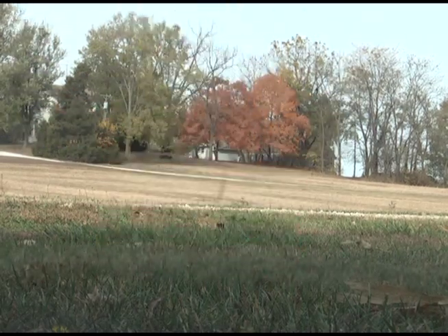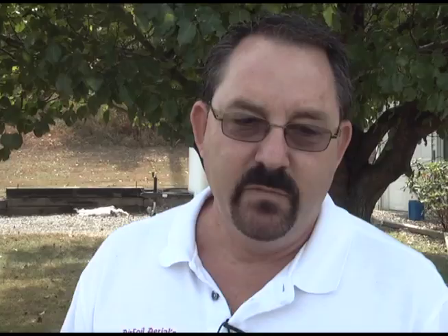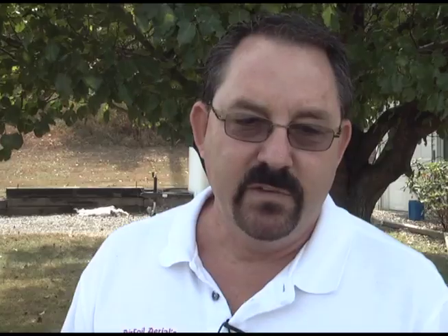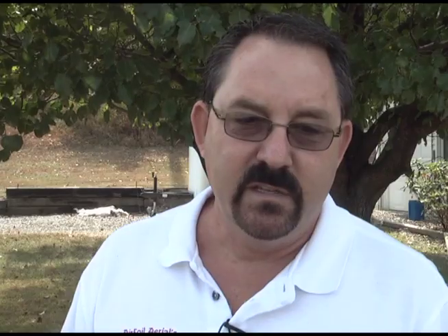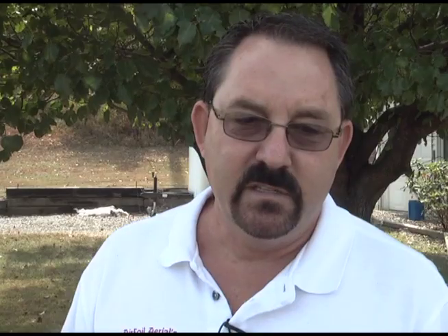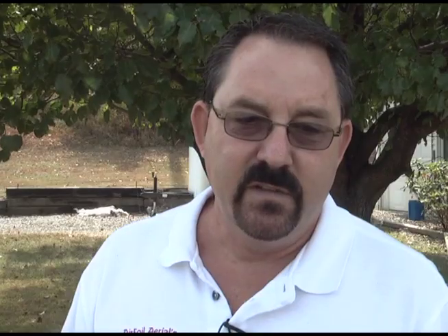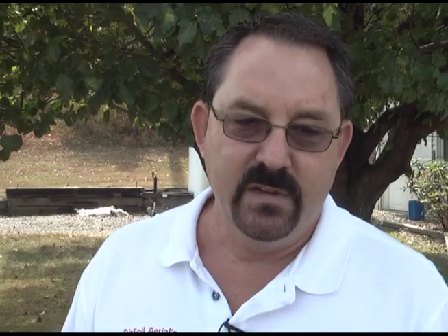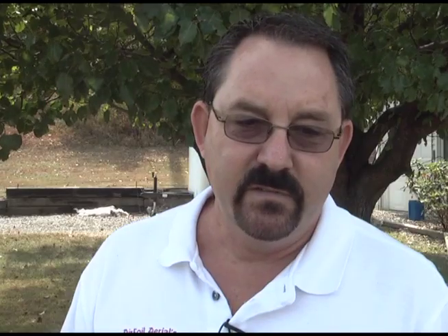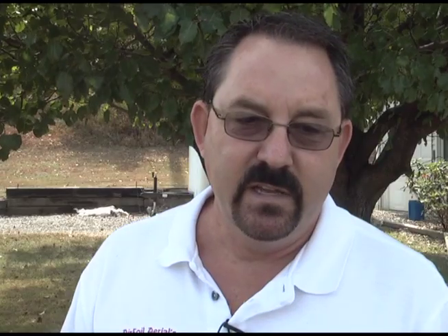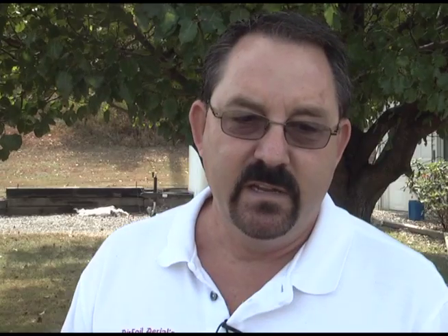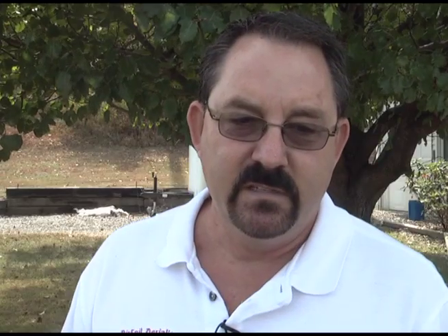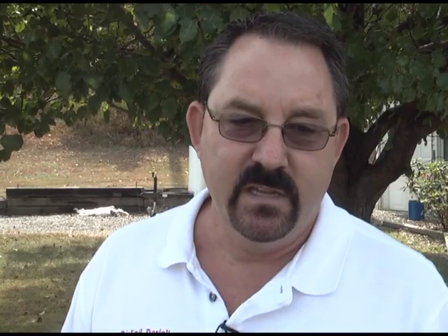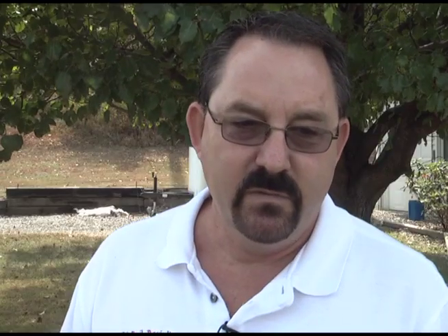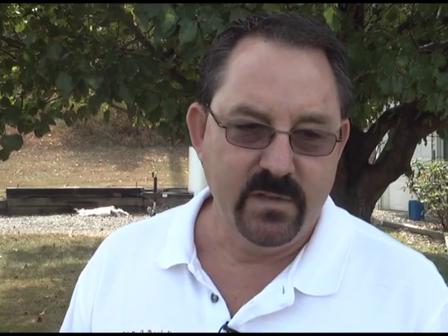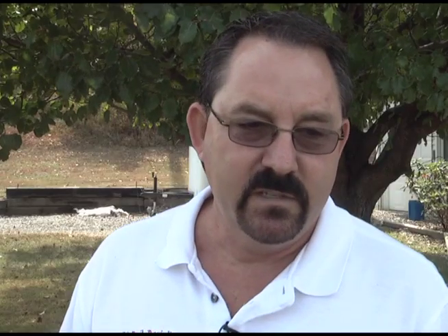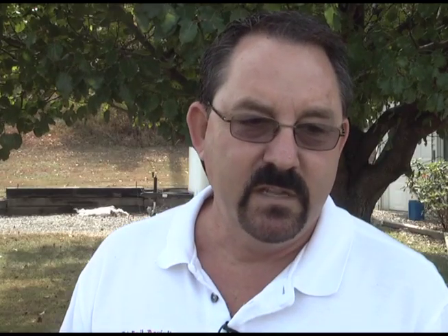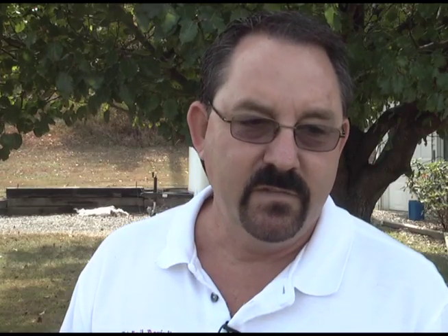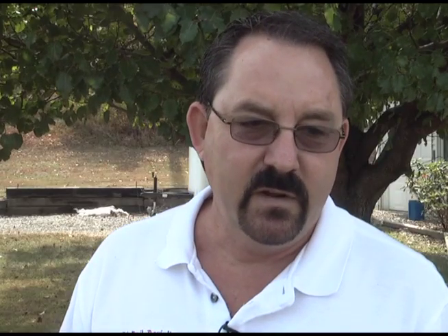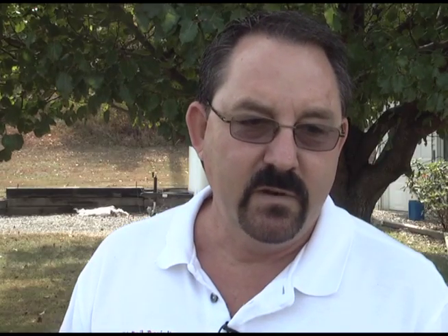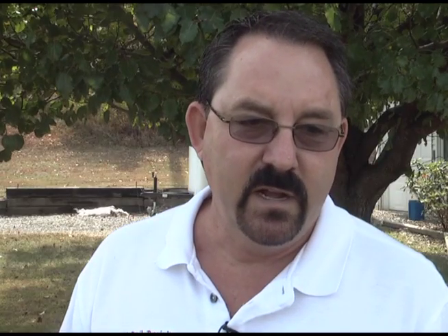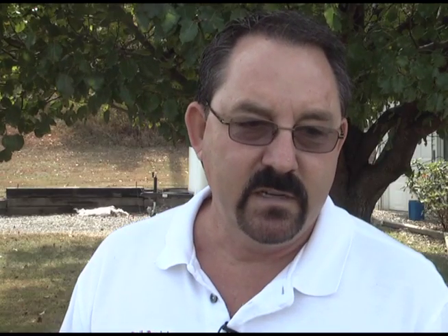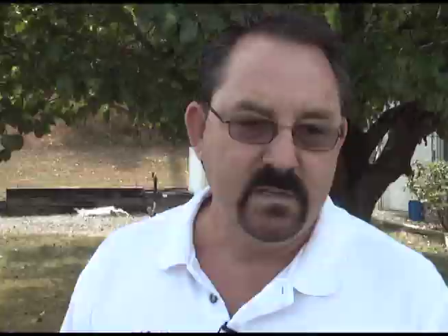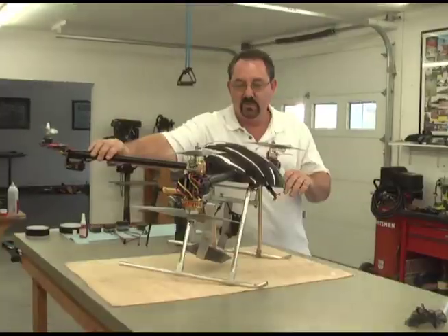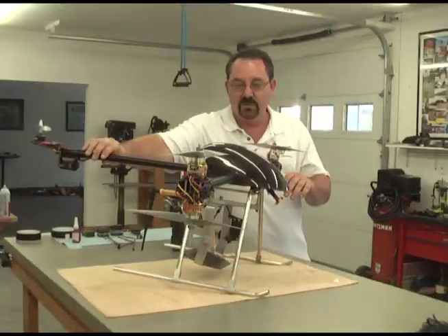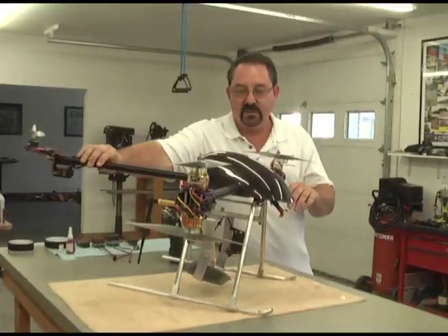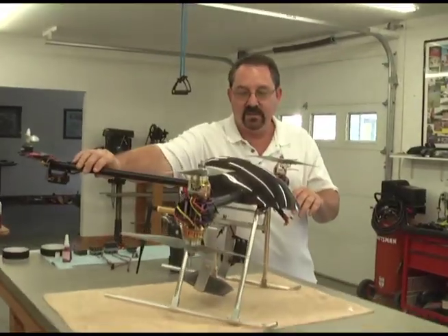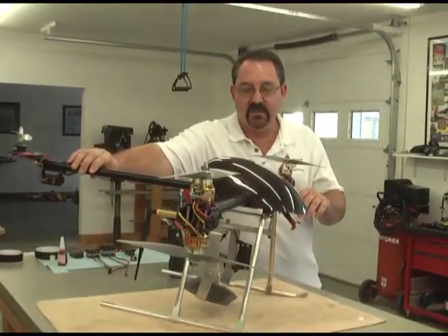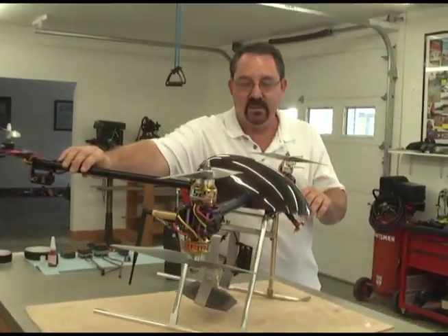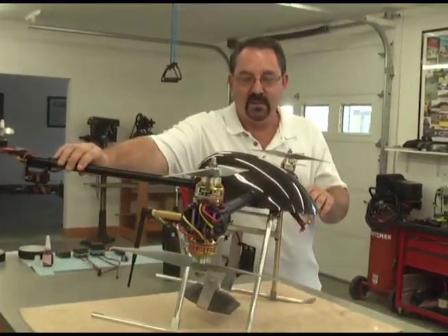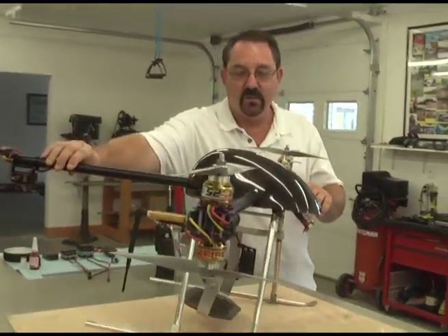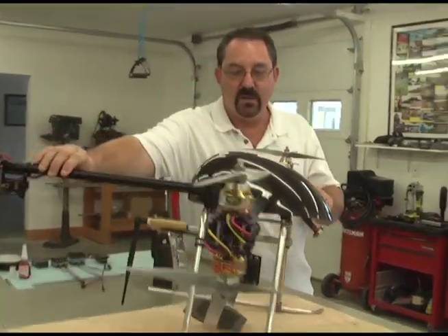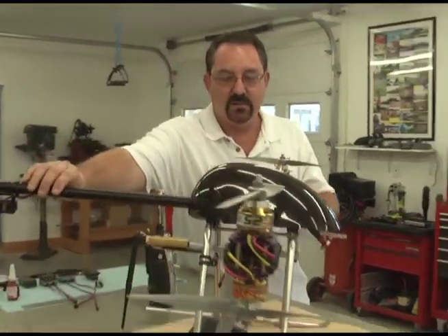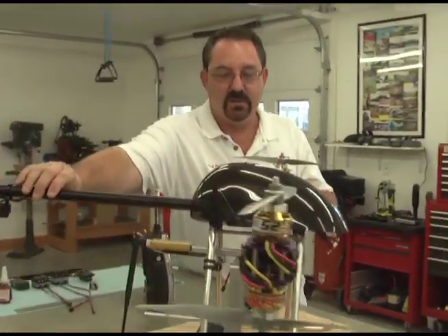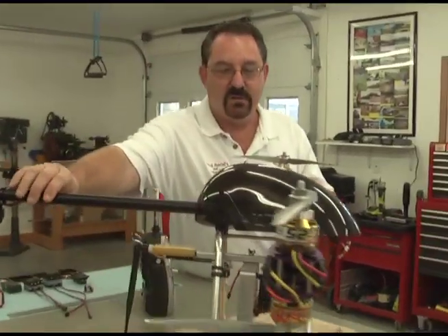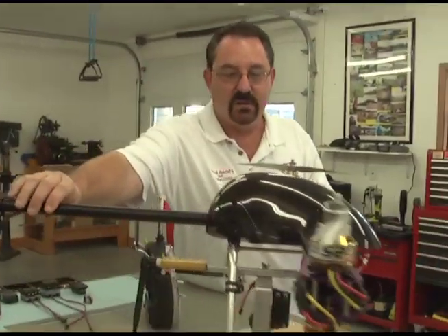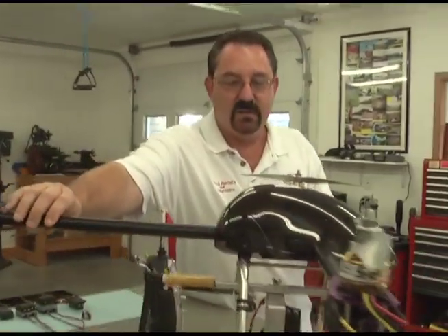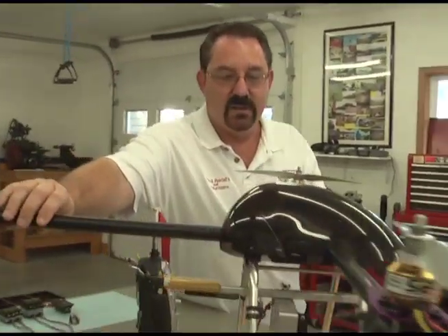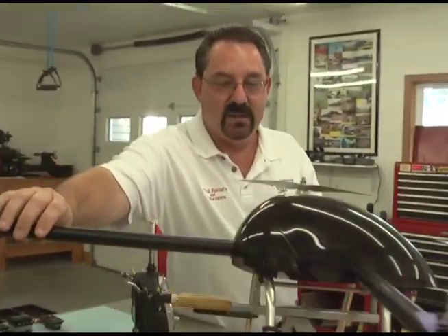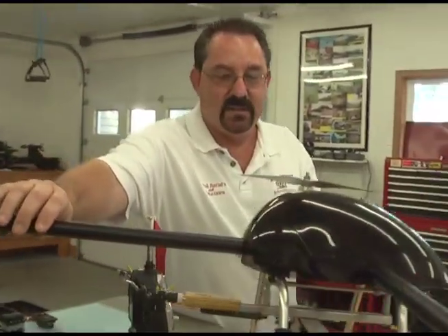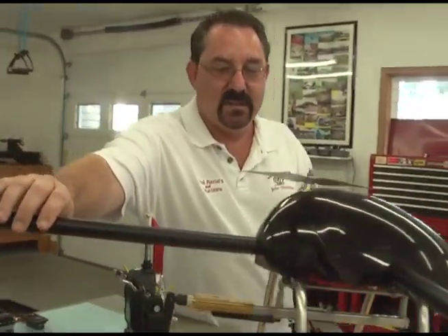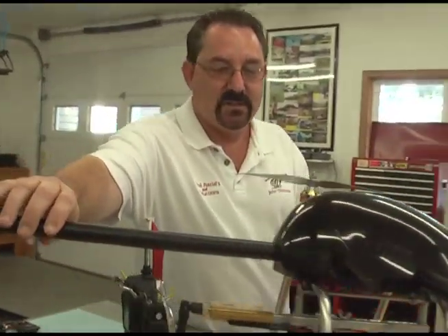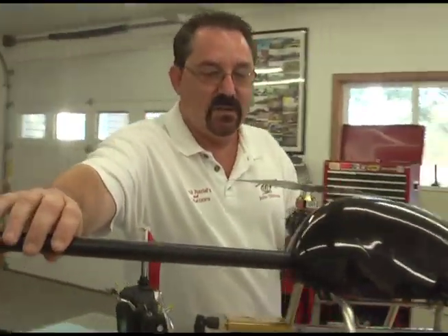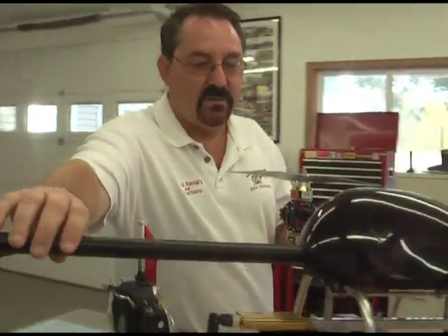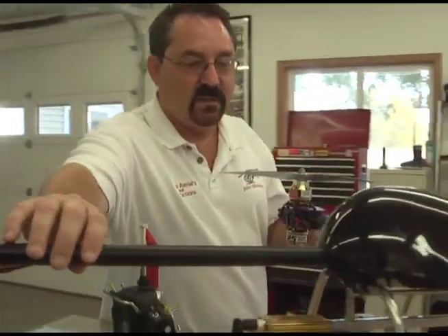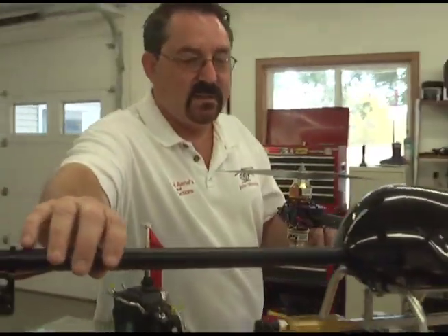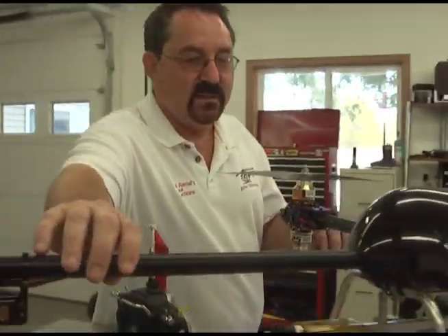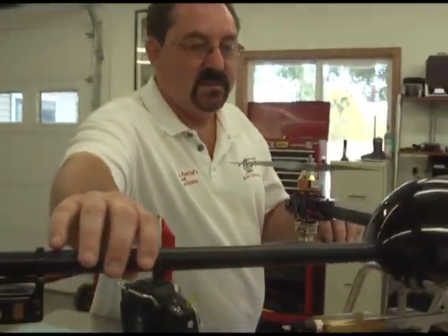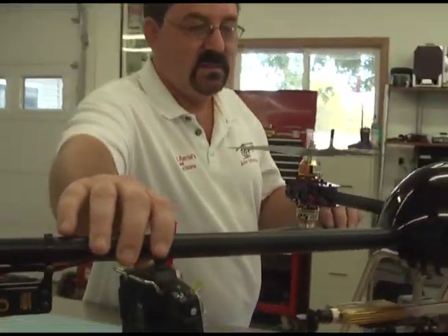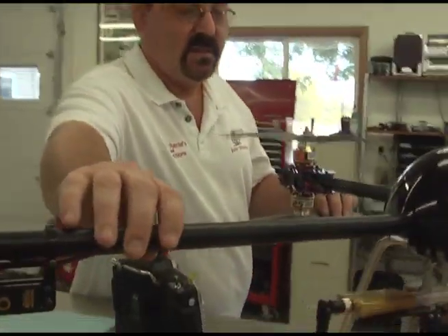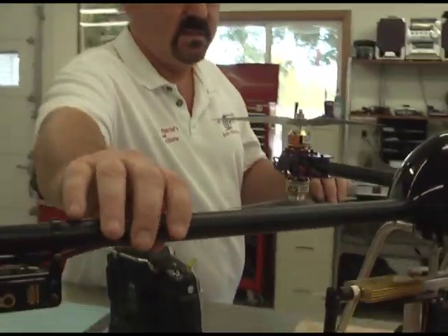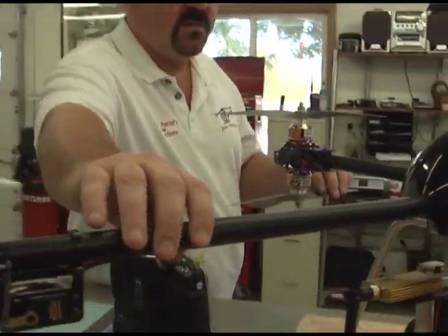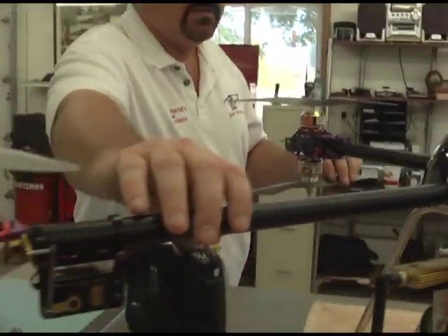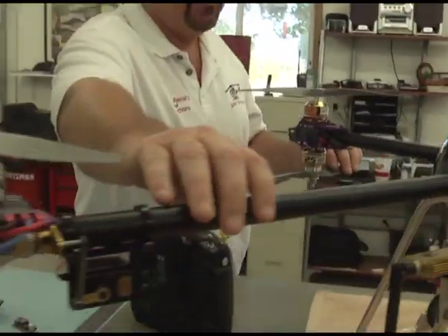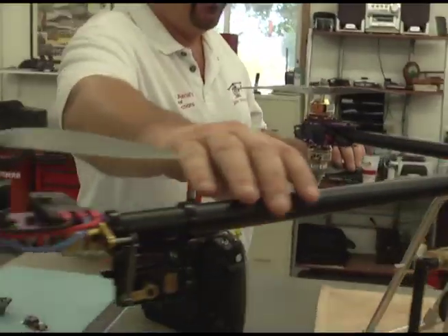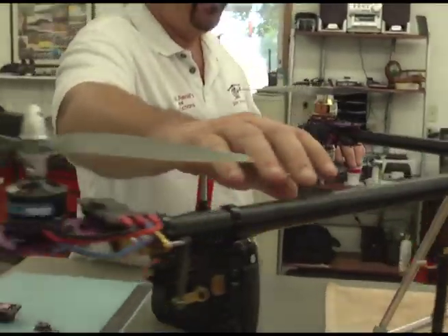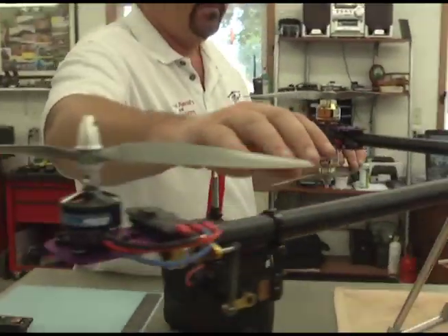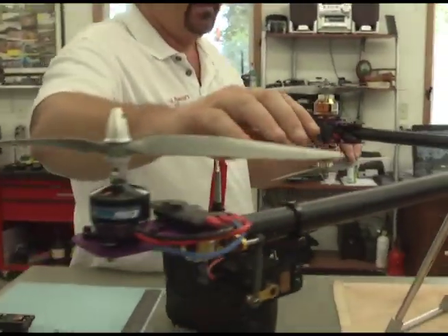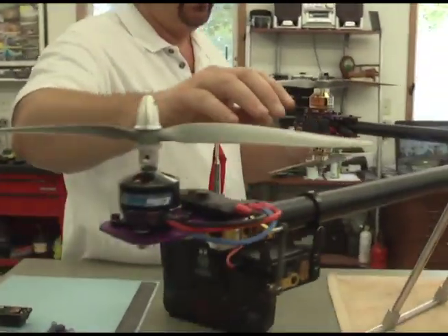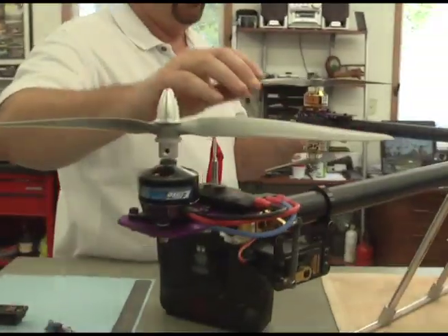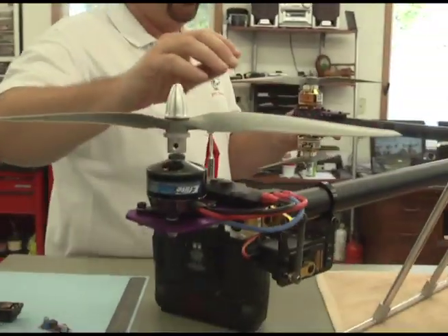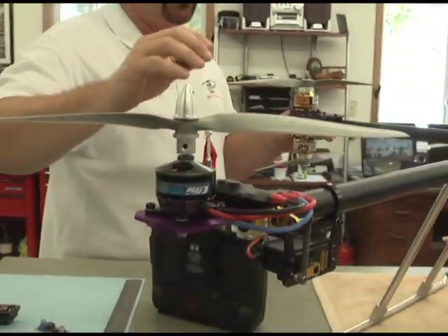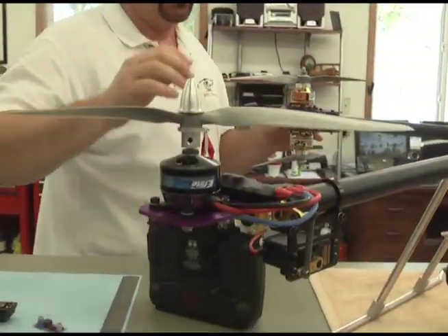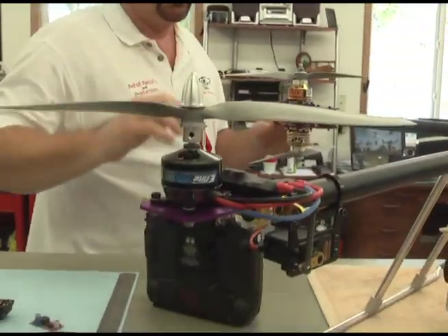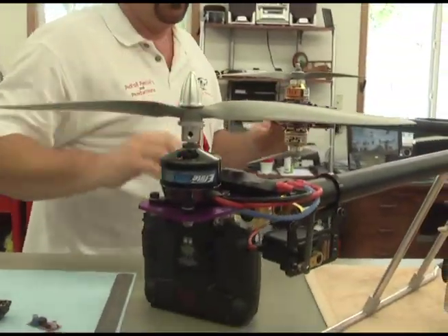We've got stuff in Afghanistan, we've got stuff in Iraq. And for the first time in Airfoil's history, it'll have some pretty cool stuff in space.